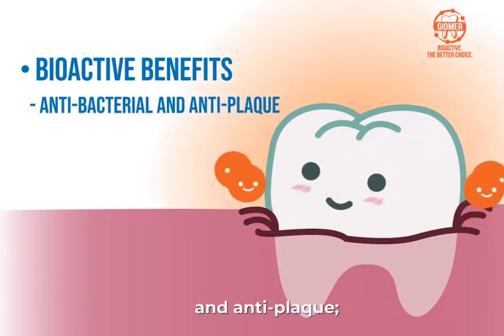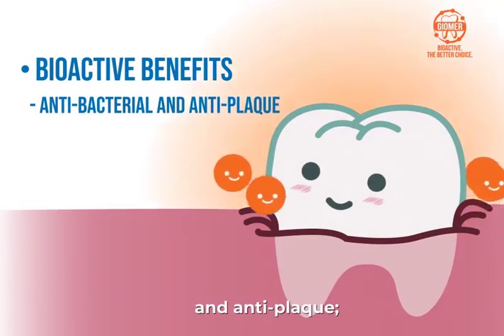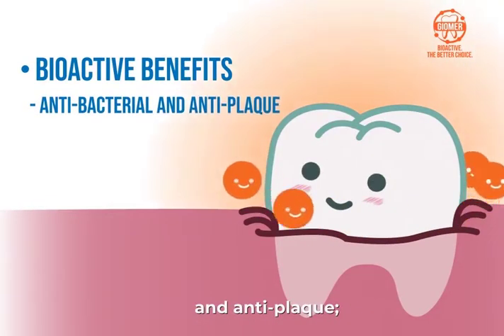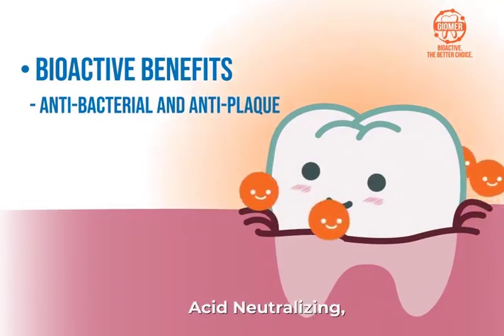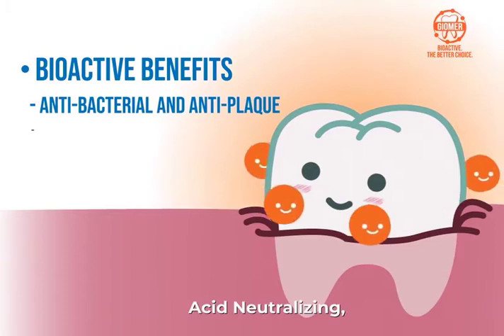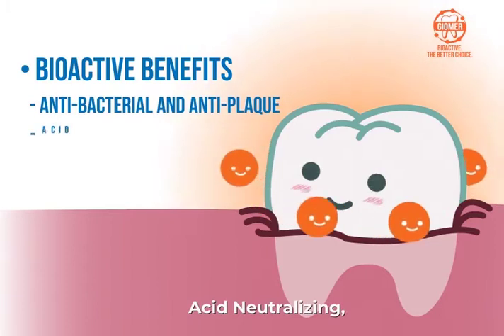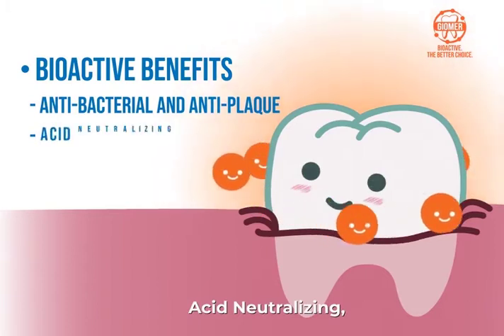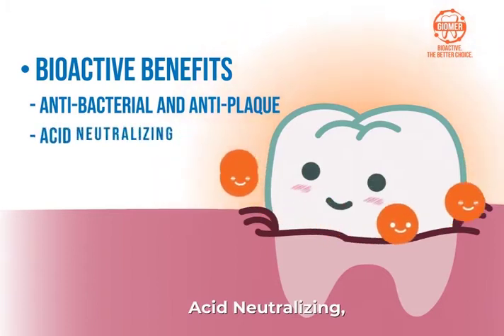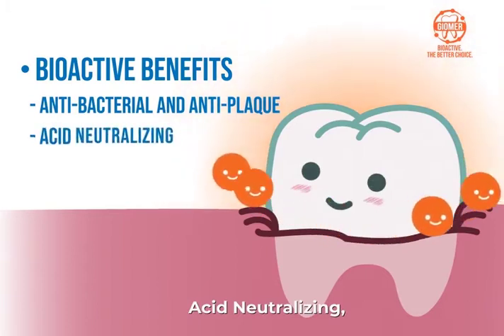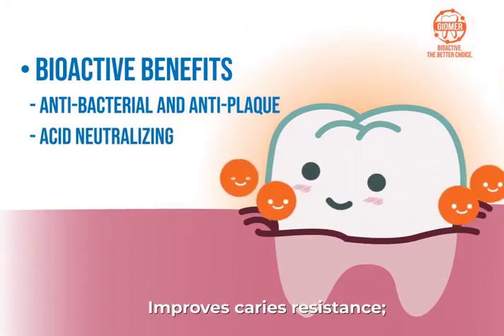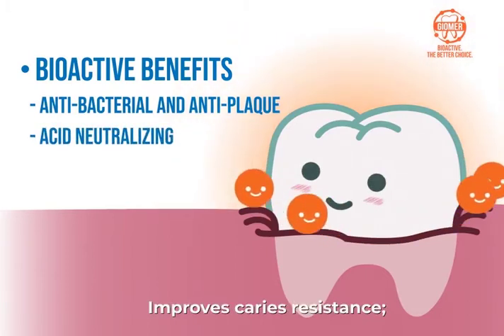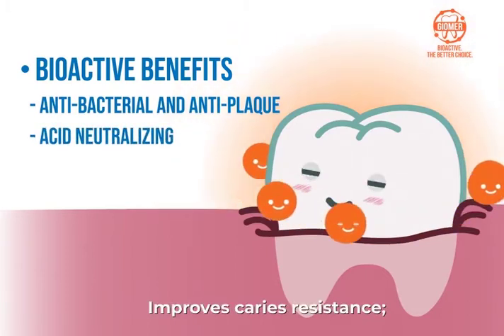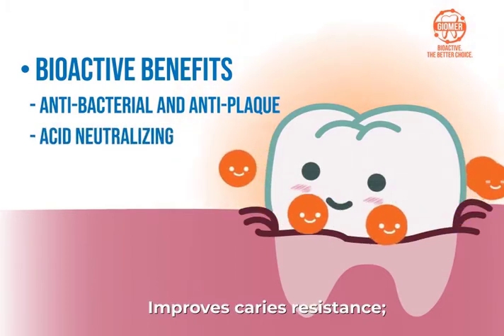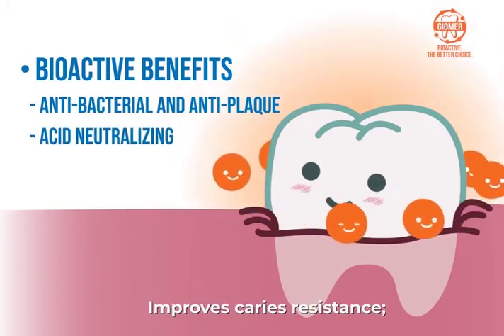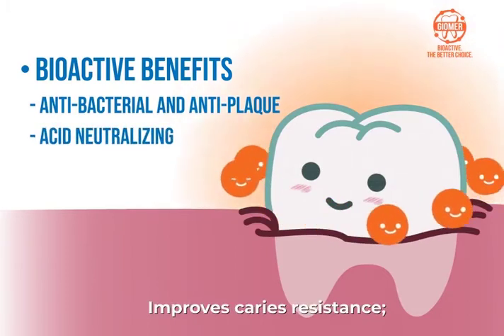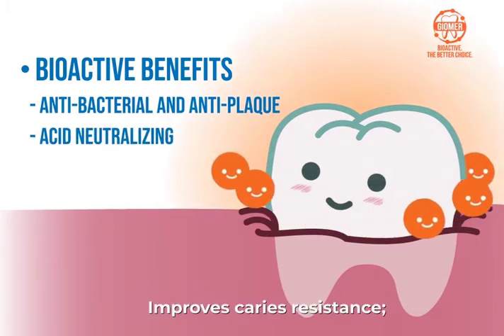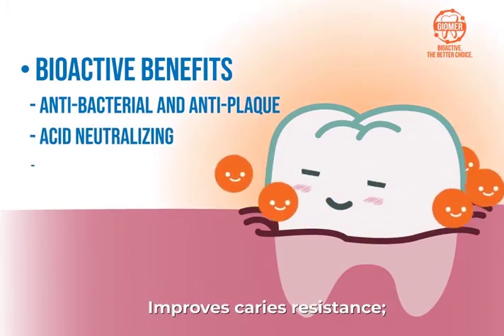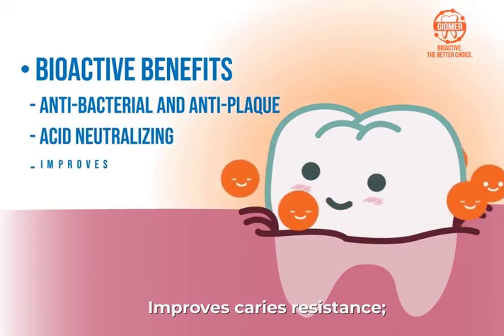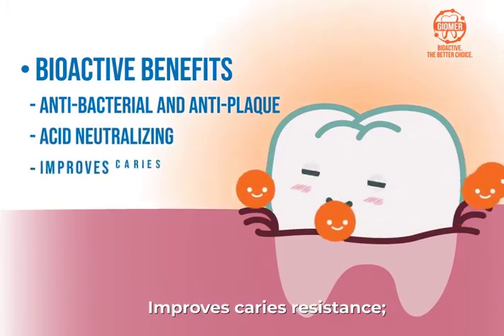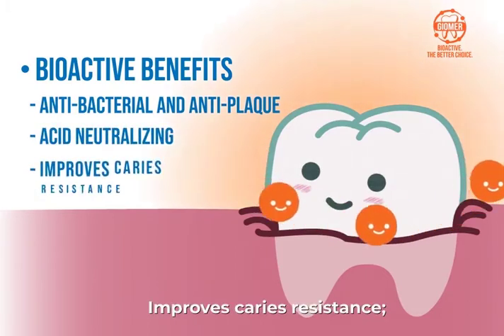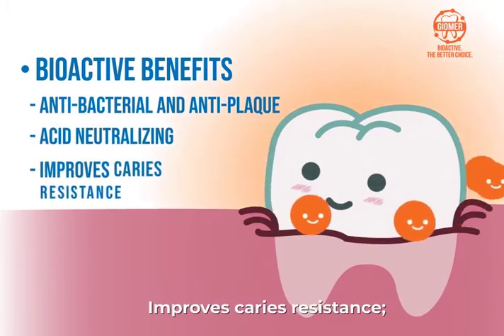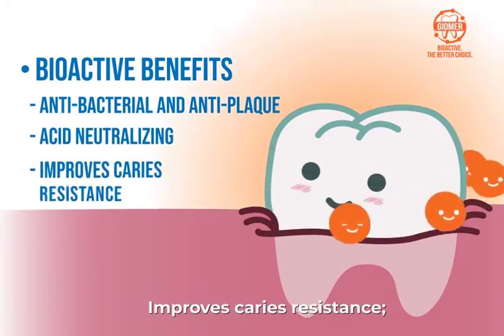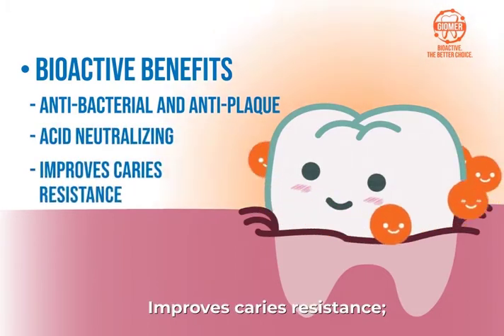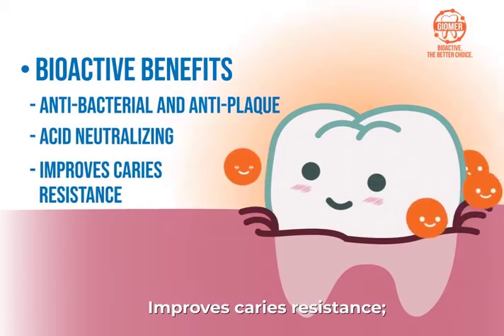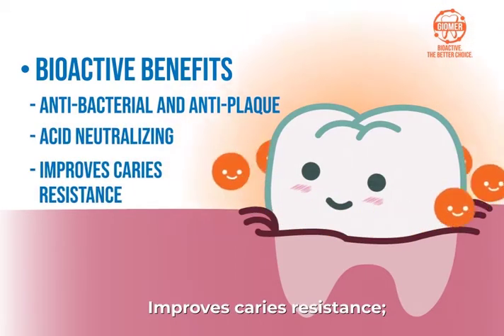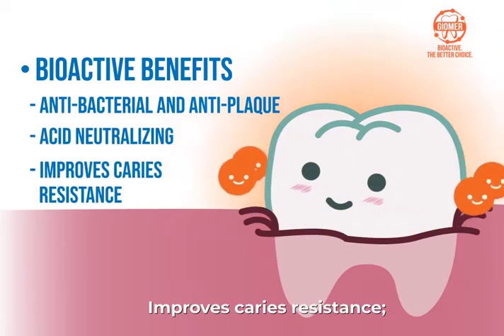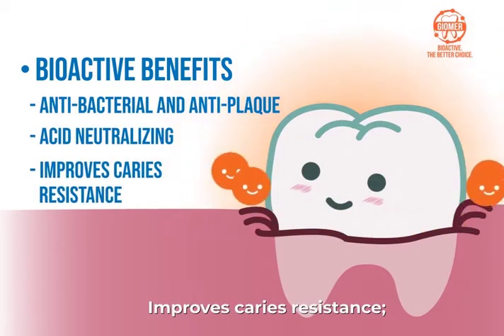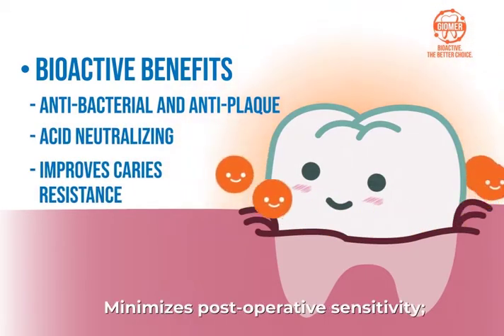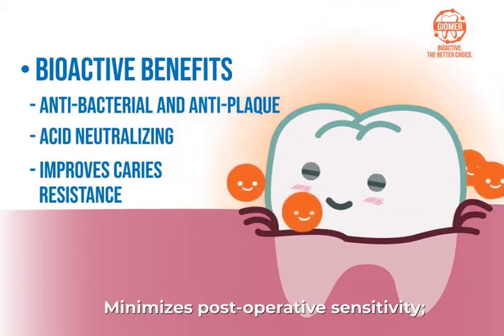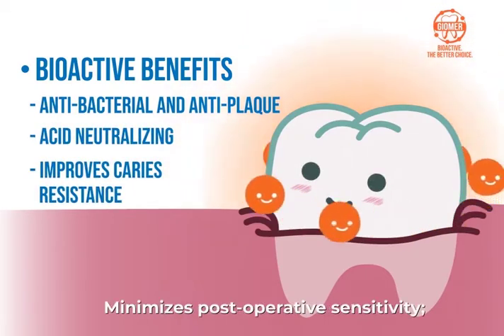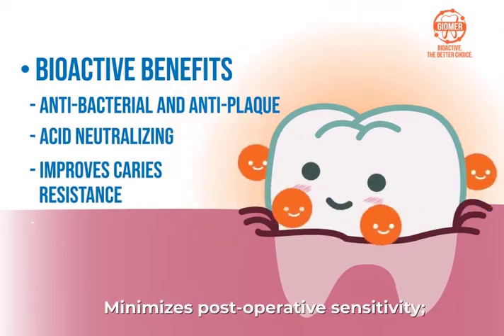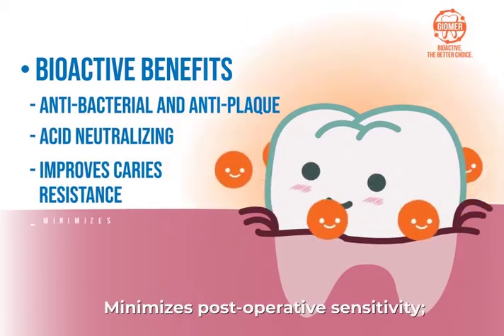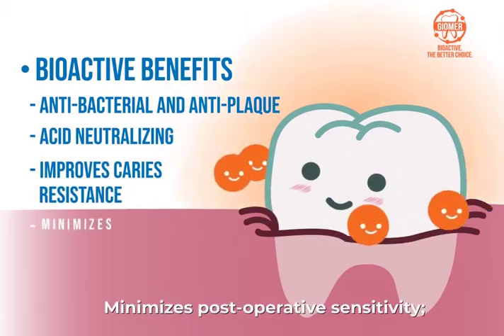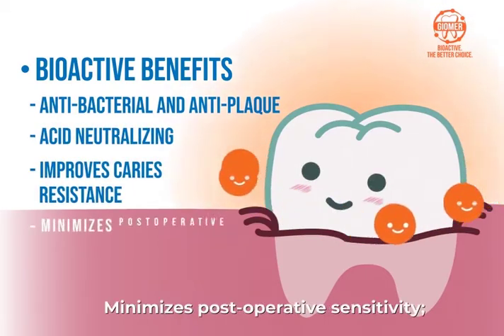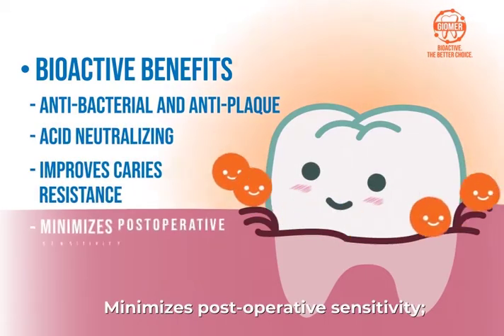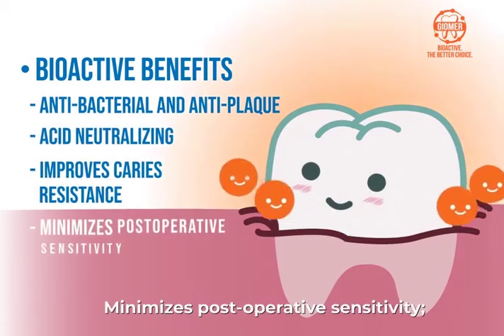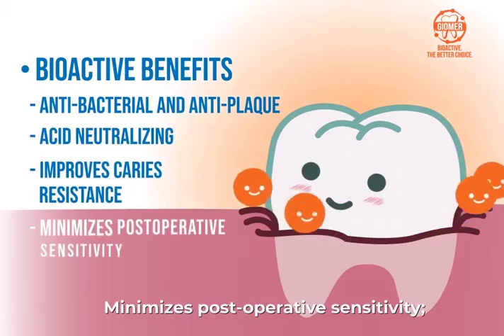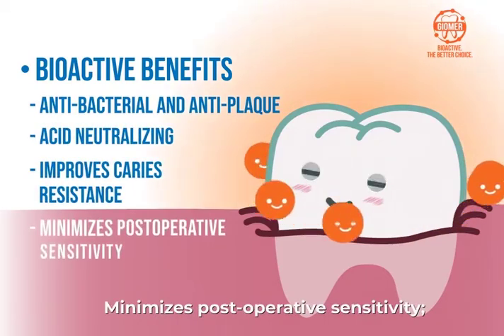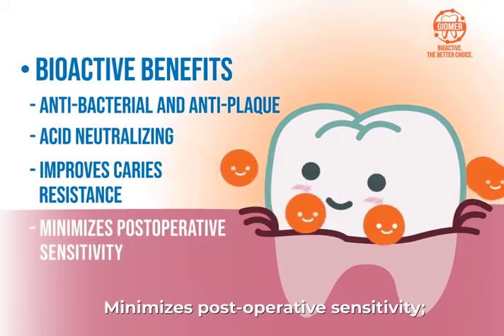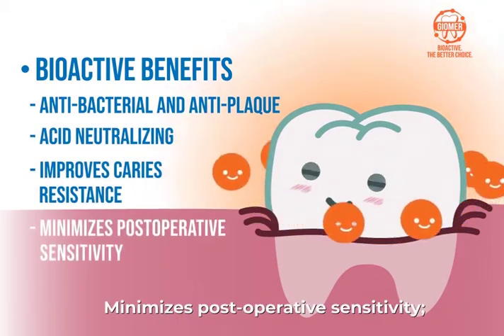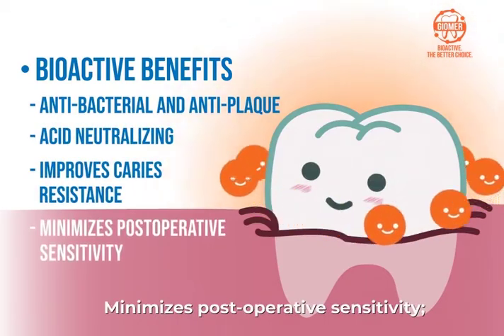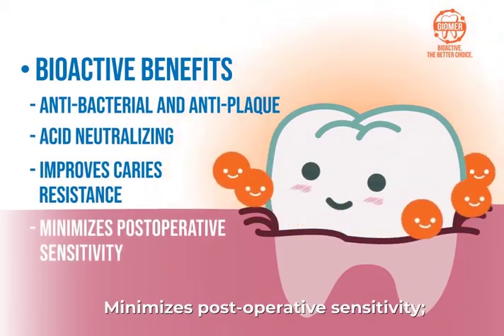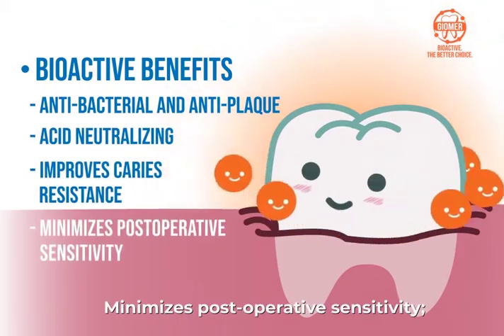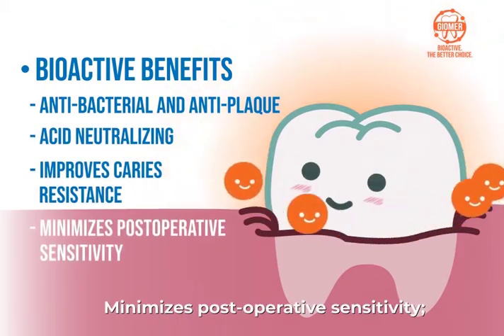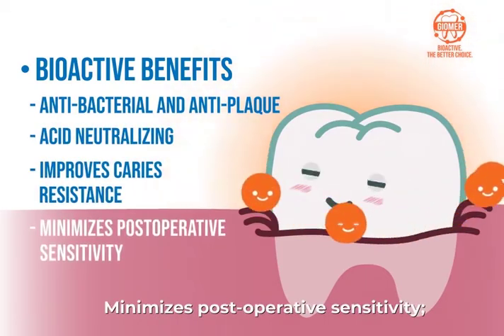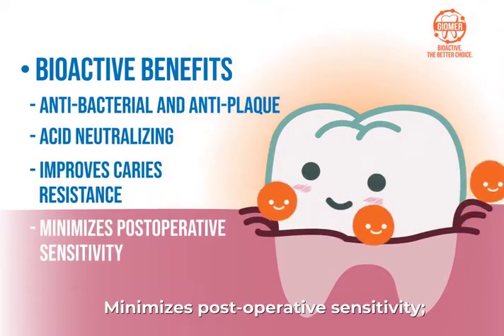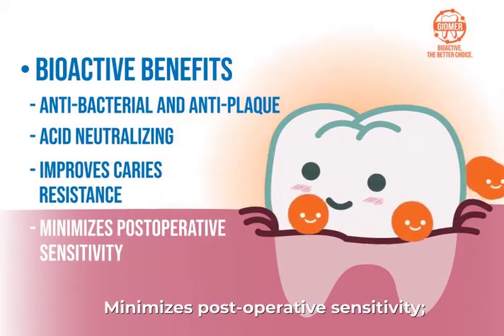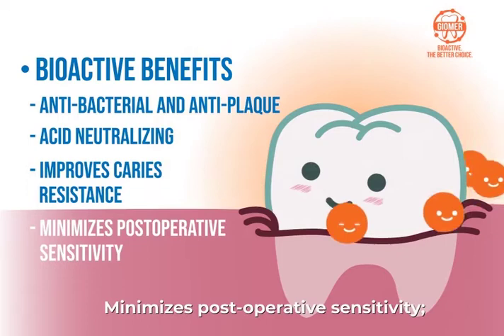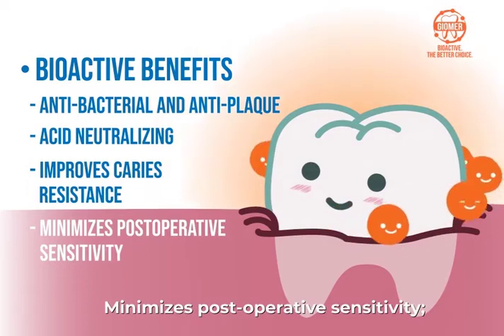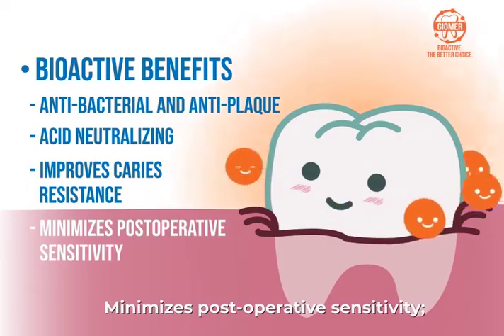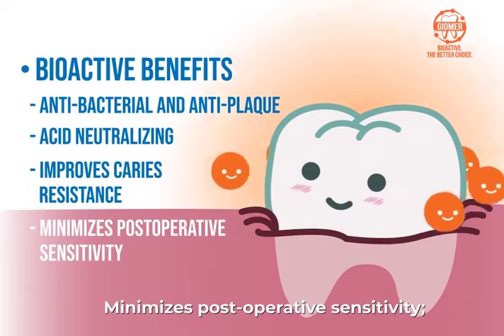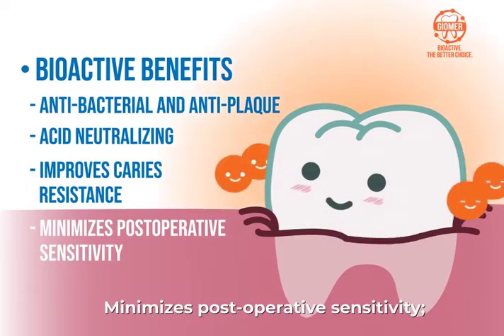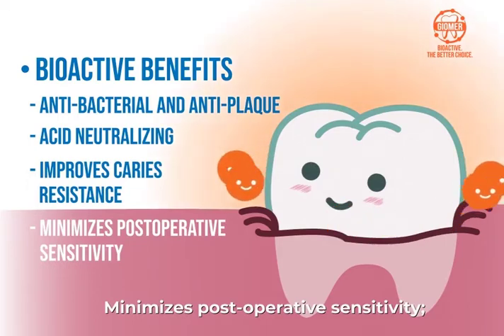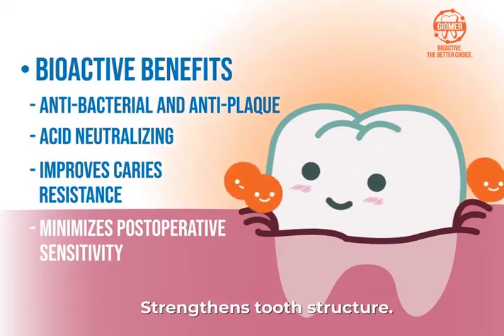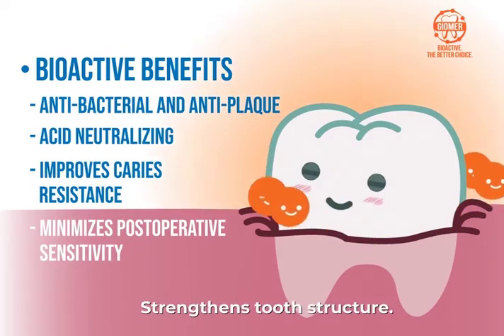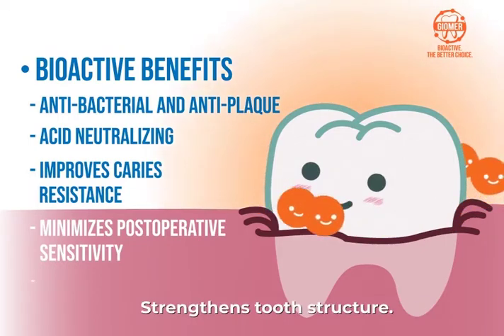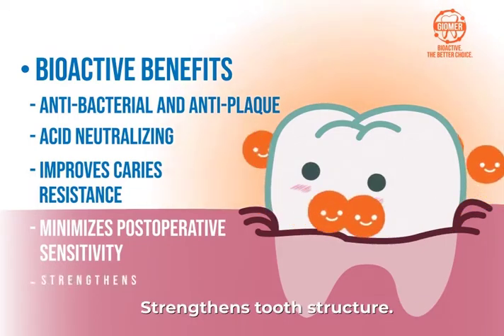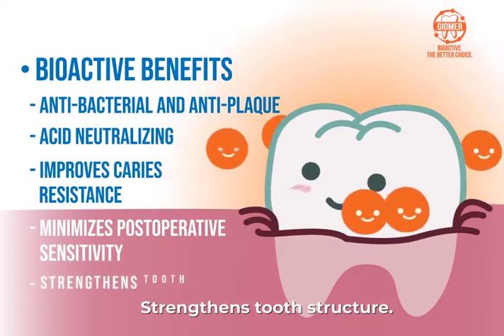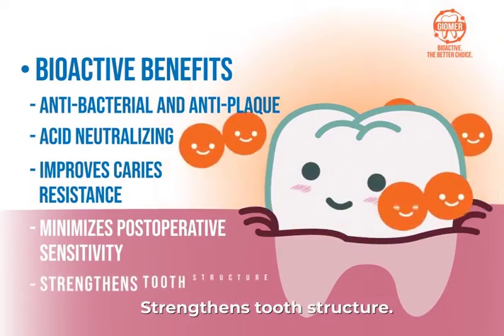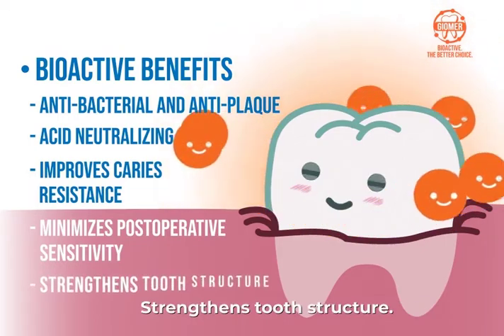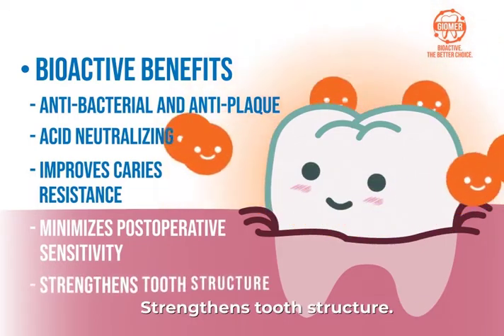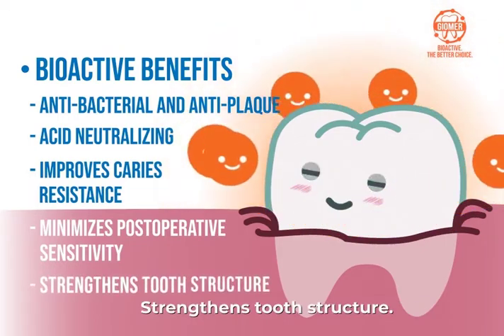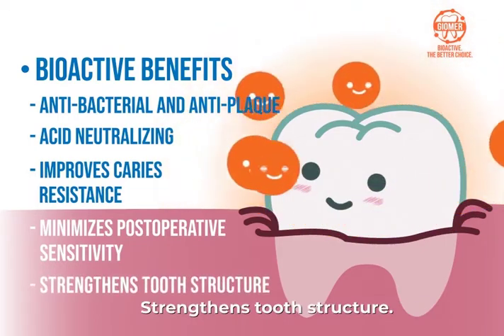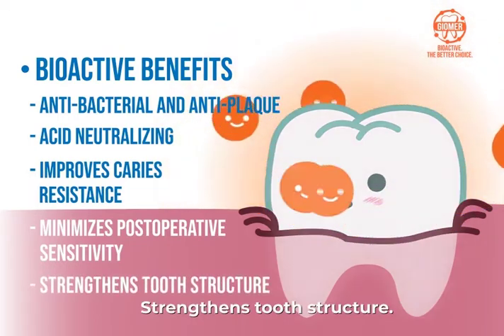Acid neutralizing improves caries resistance, minimizes post-operative sensitivity, and strengthens tooth structure.